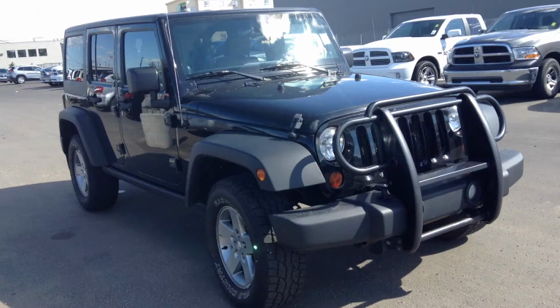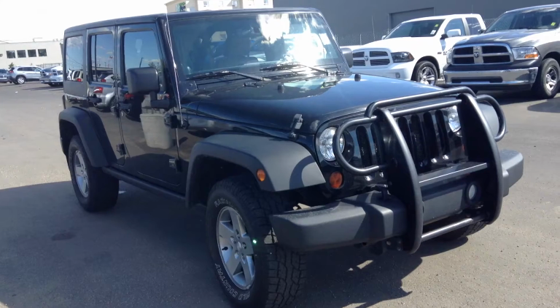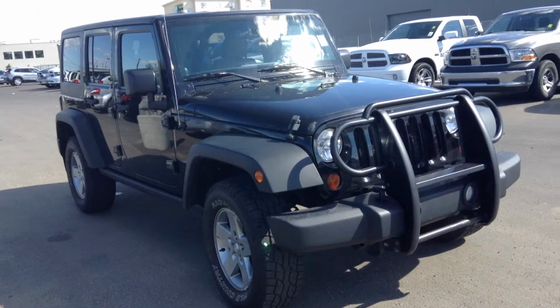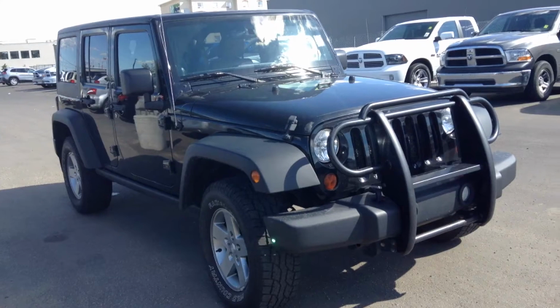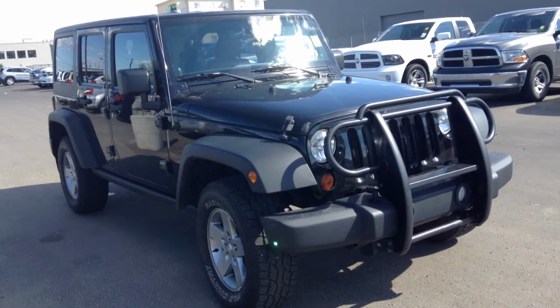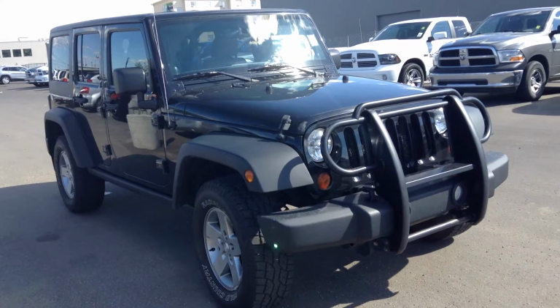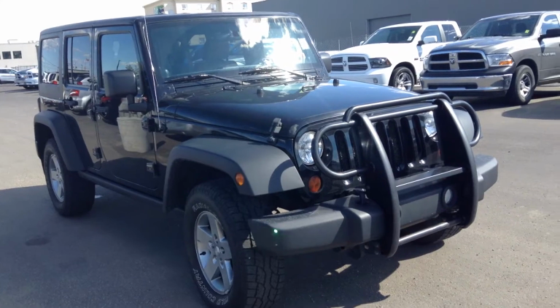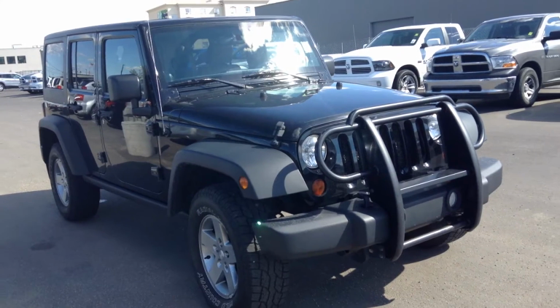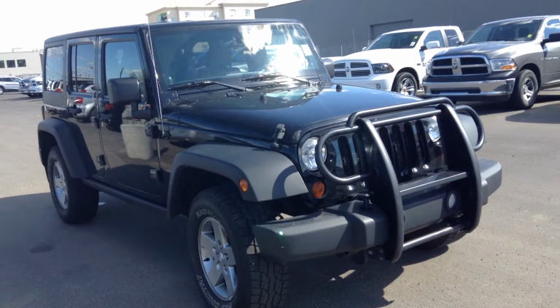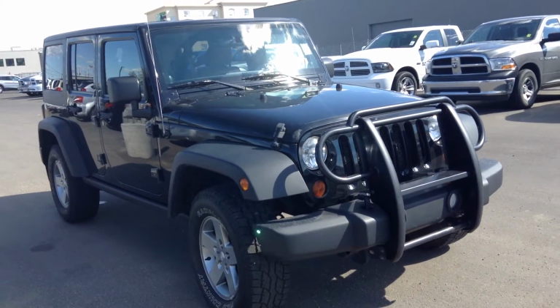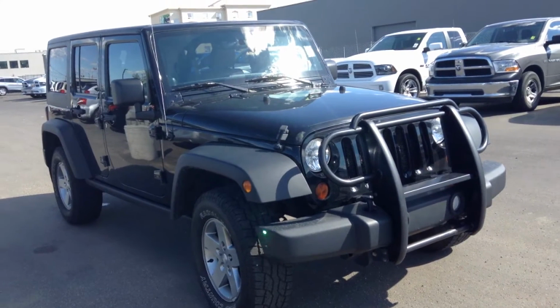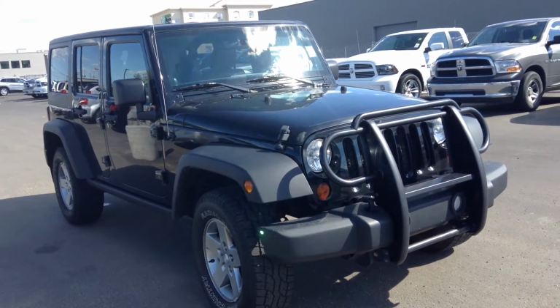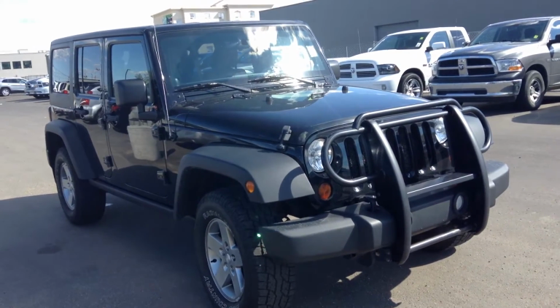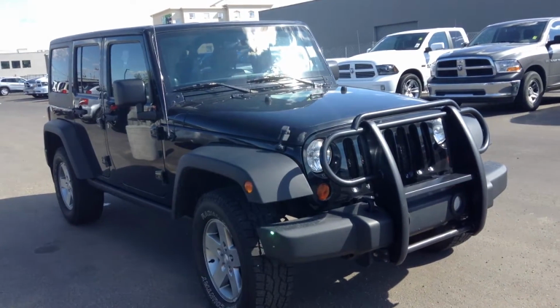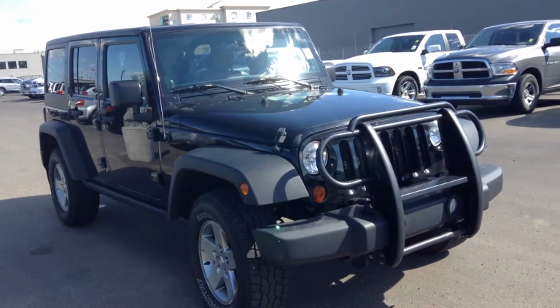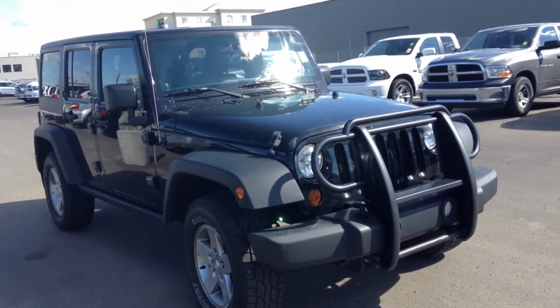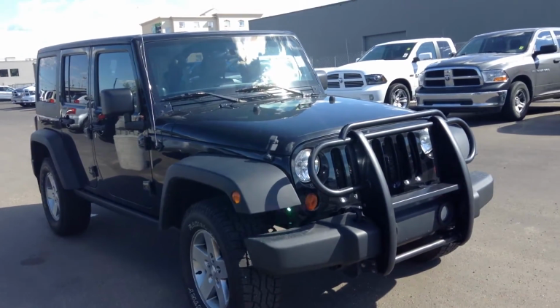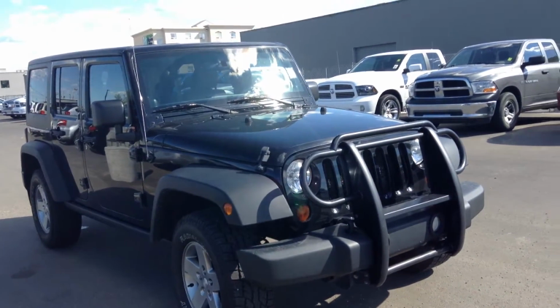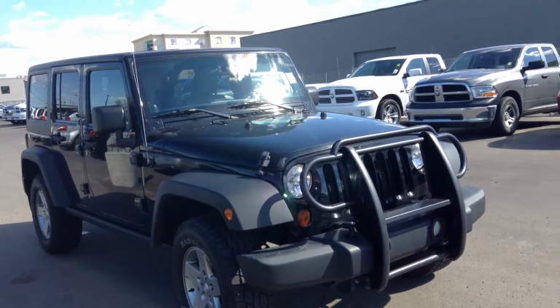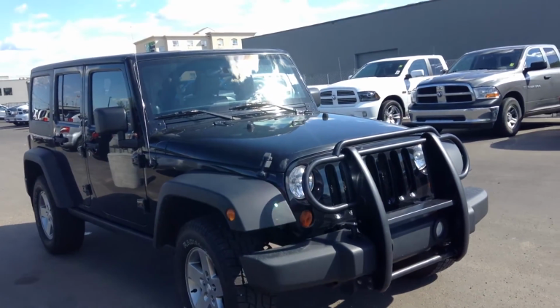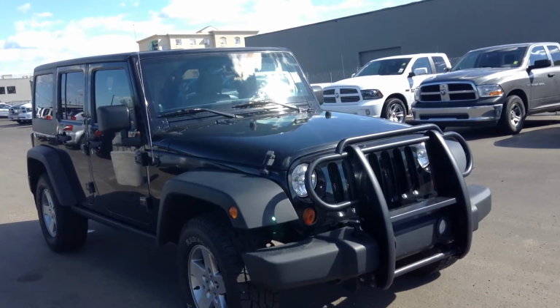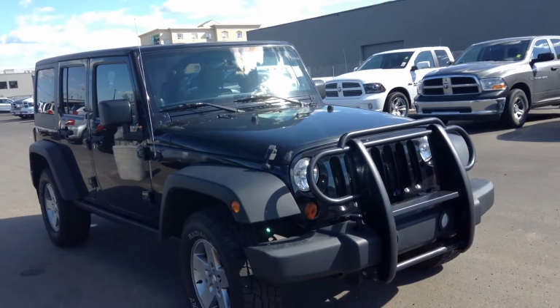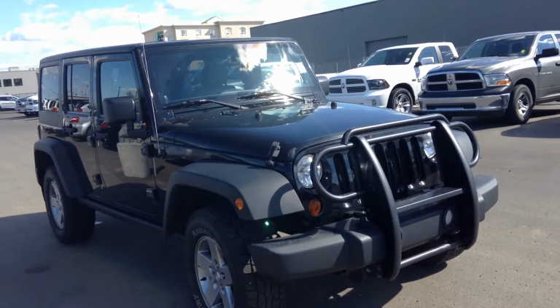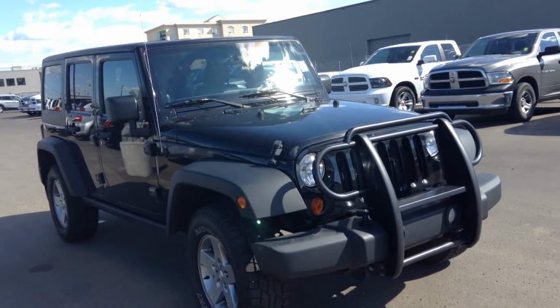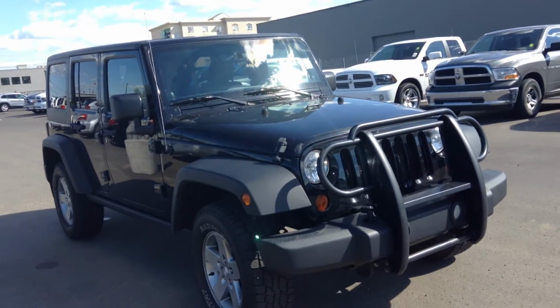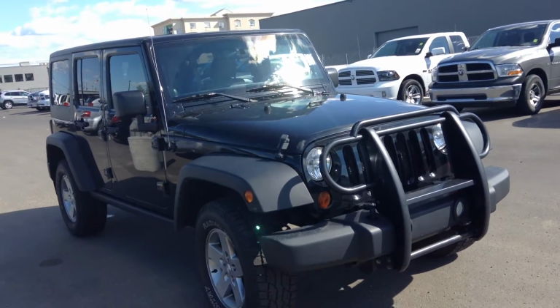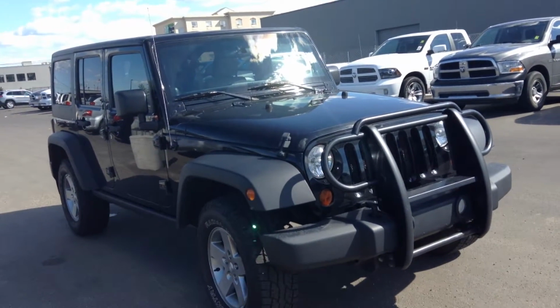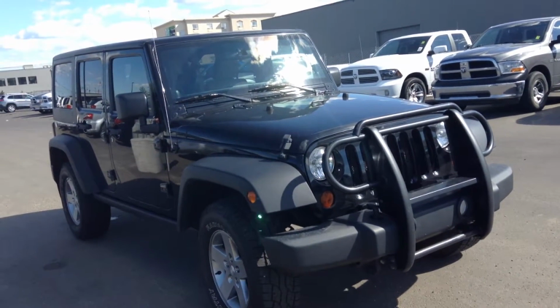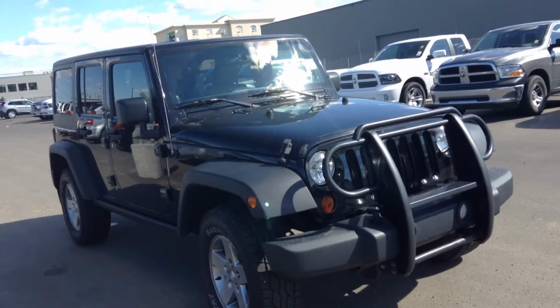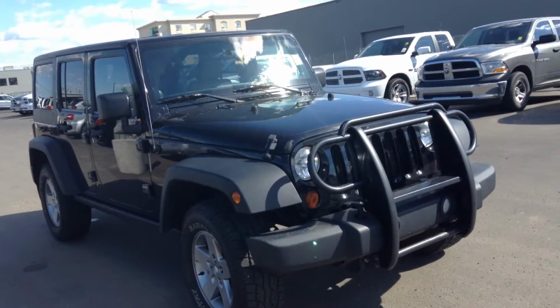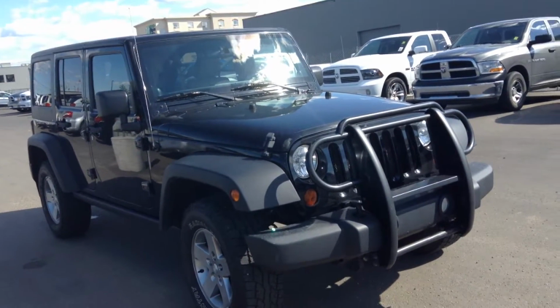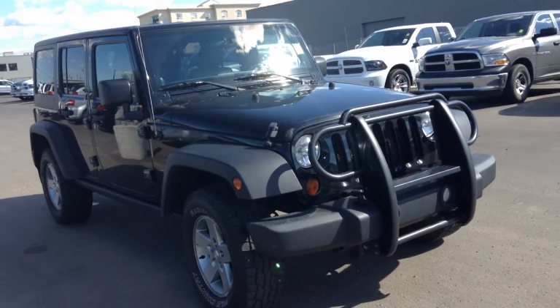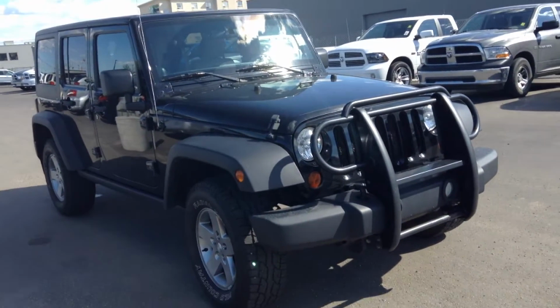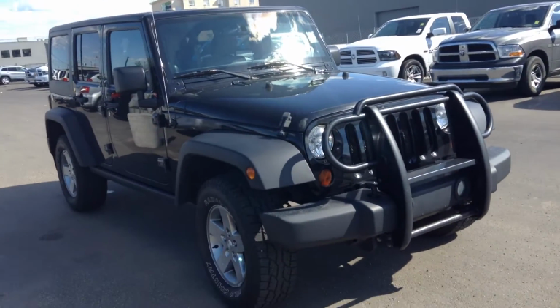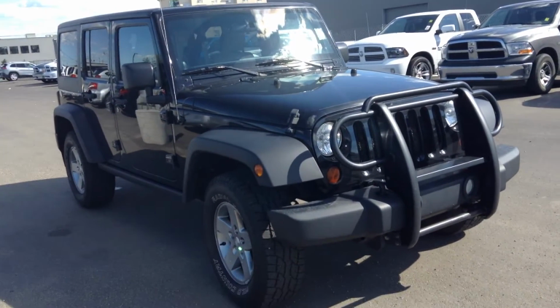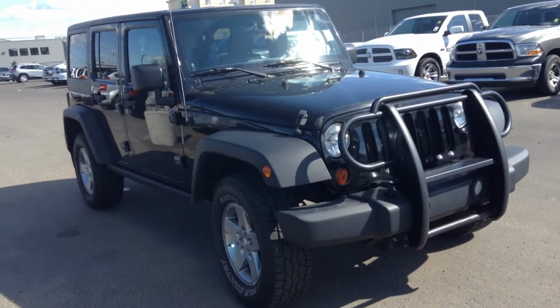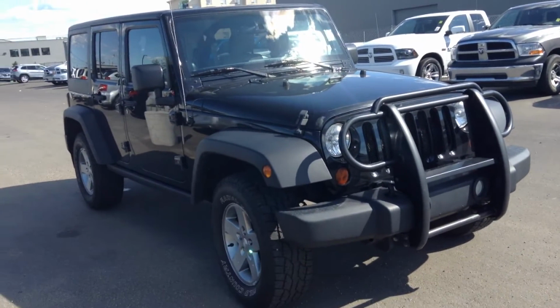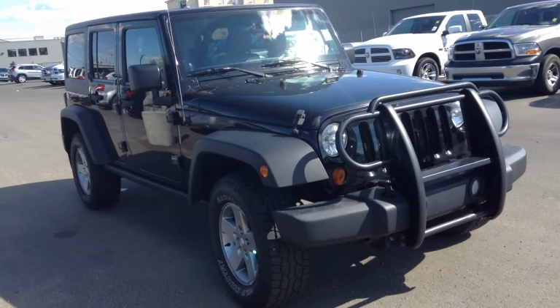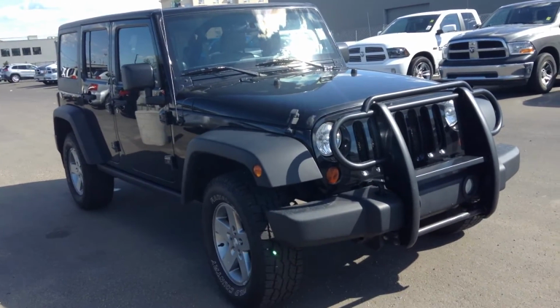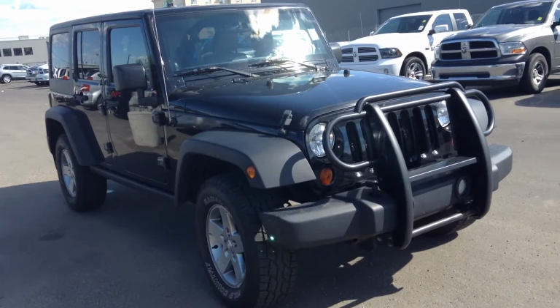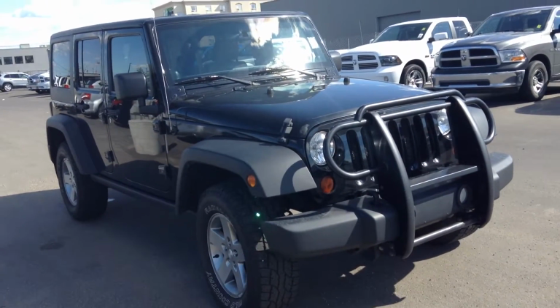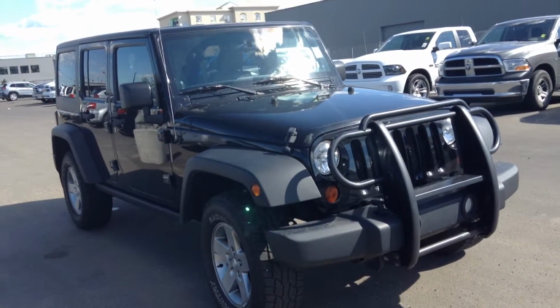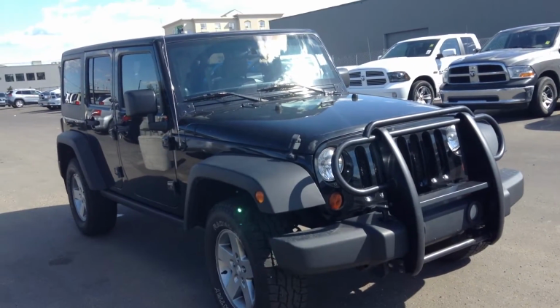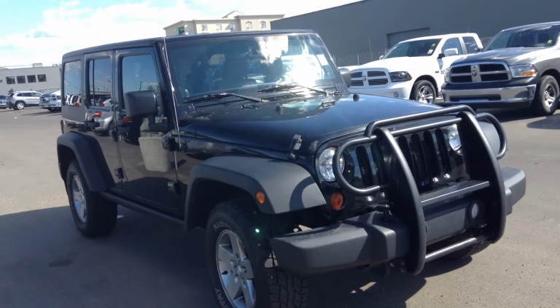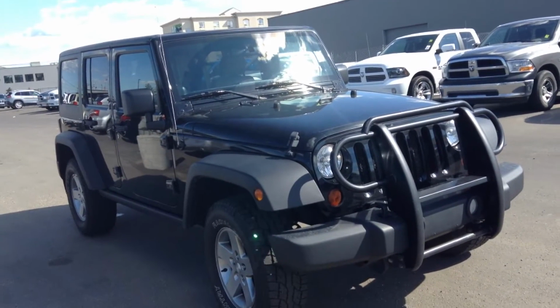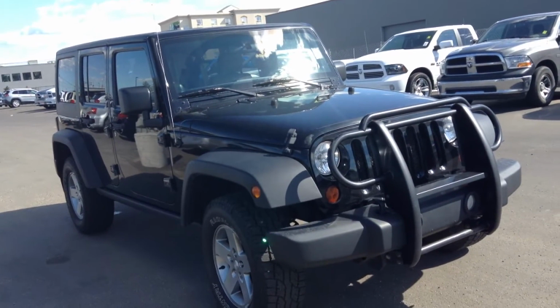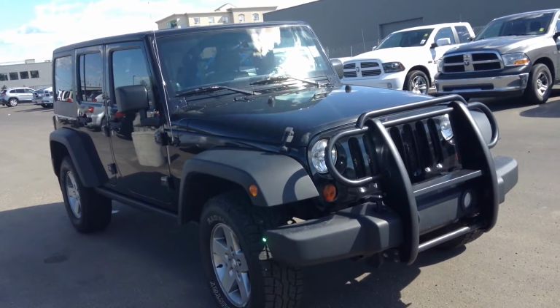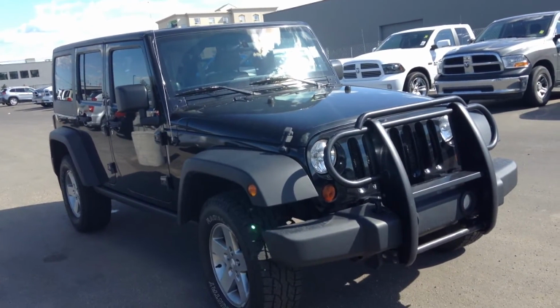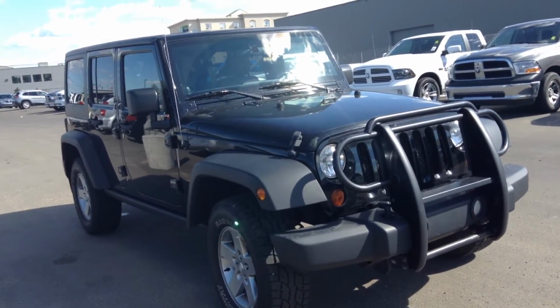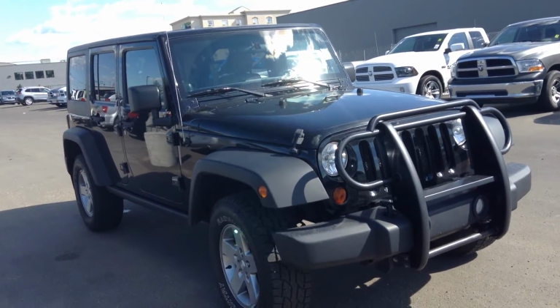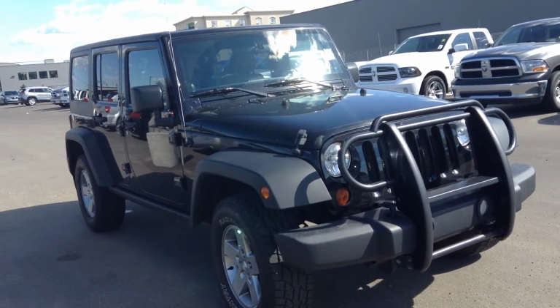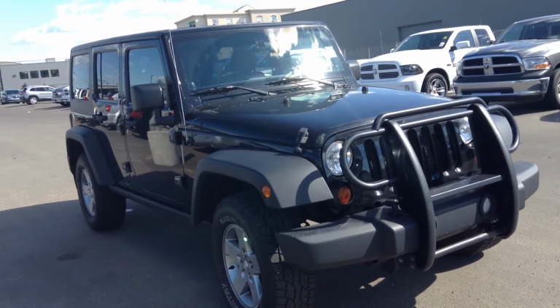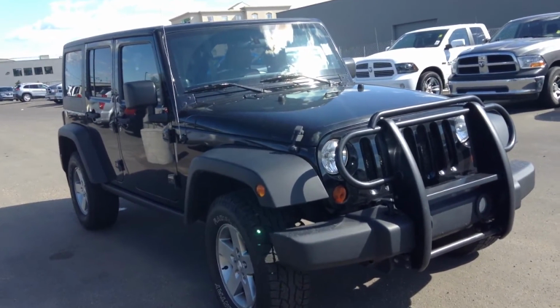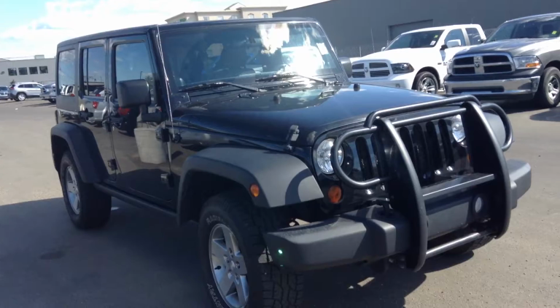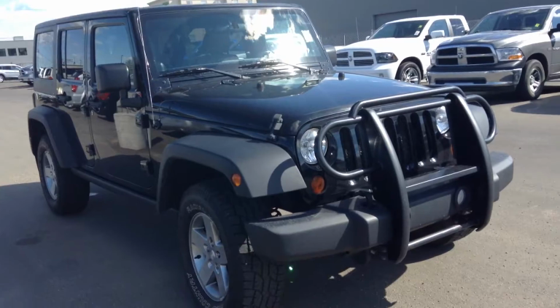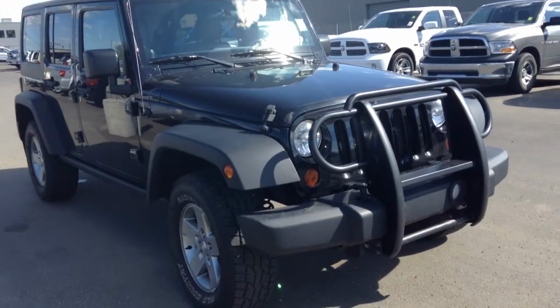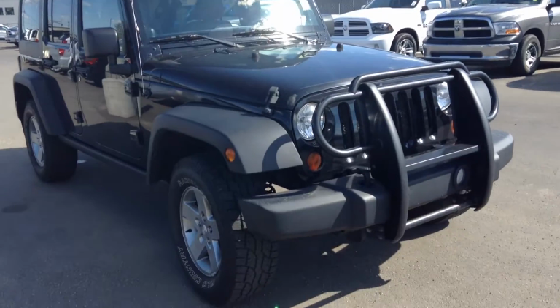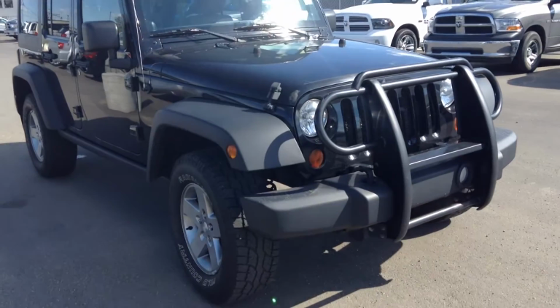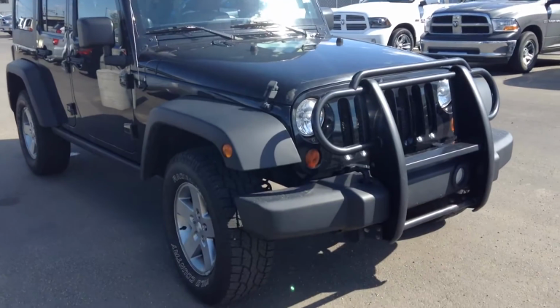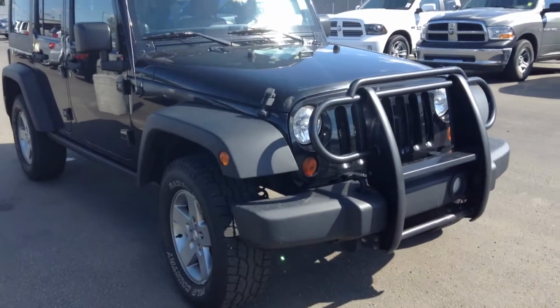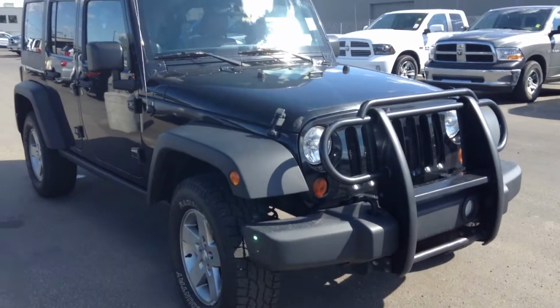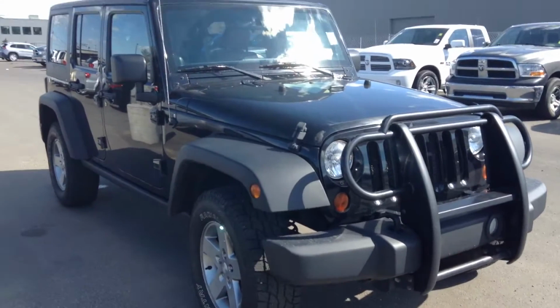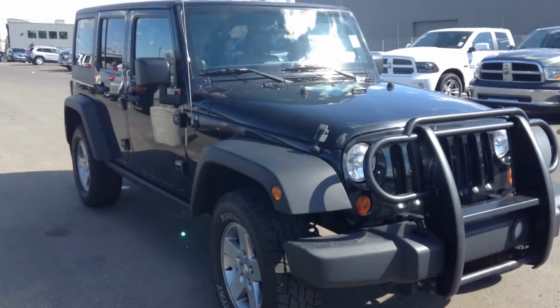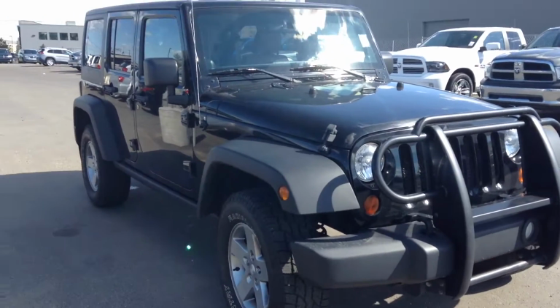Hey Simon, this is Jordan from Londonderry Dodge and this is the 2011 Jeep Wrangler Rubicon that I was telling you about.